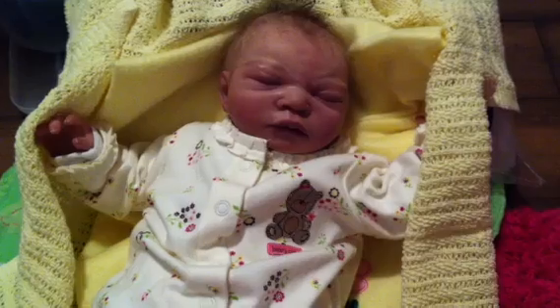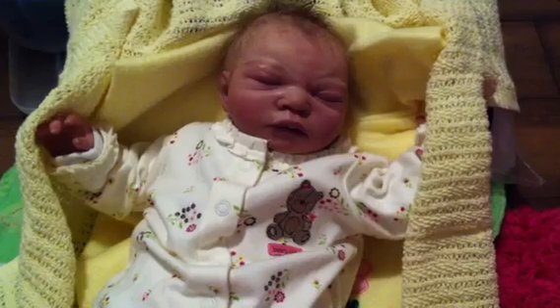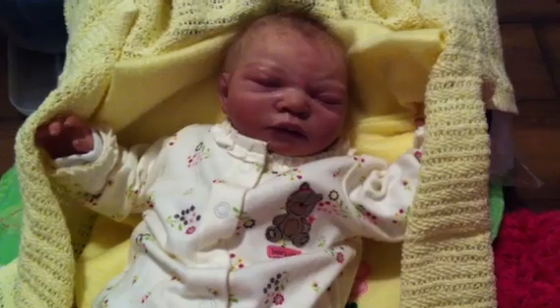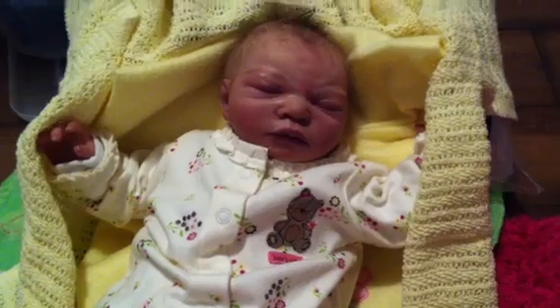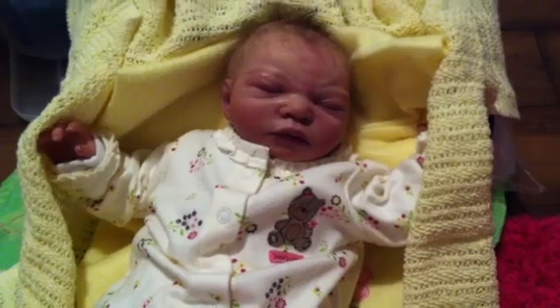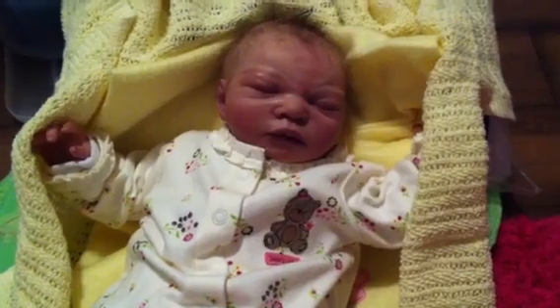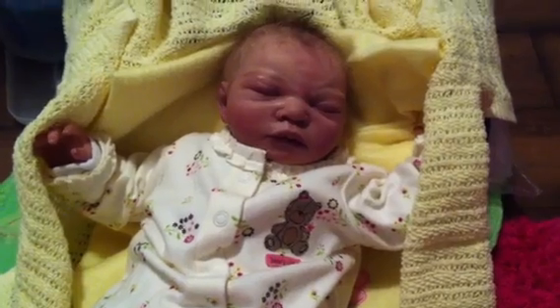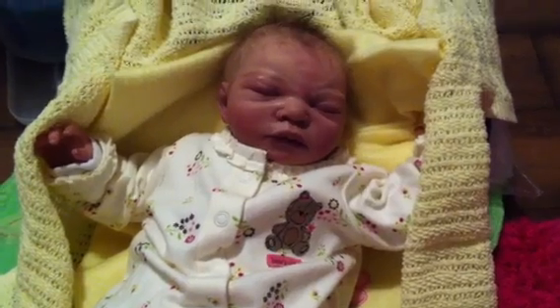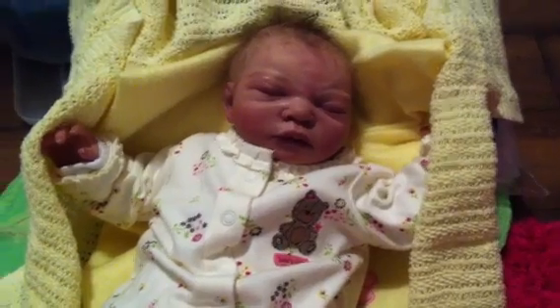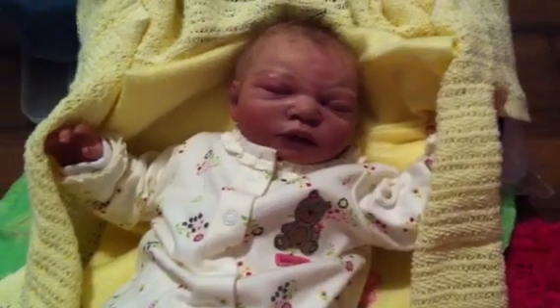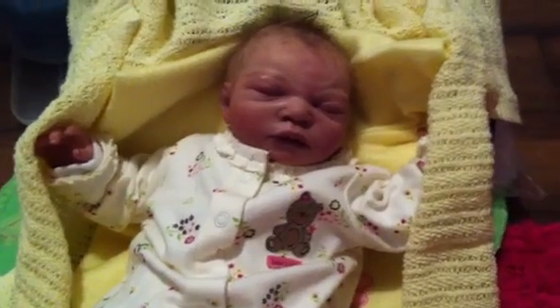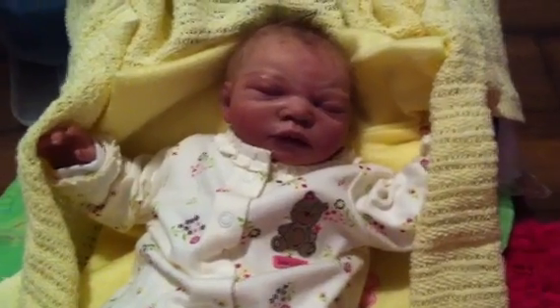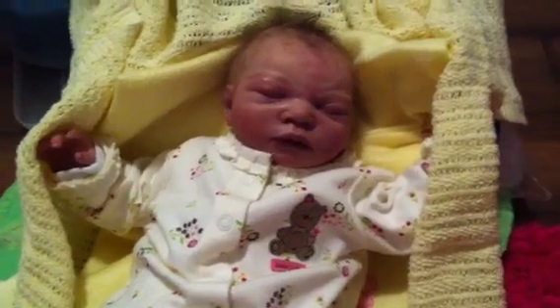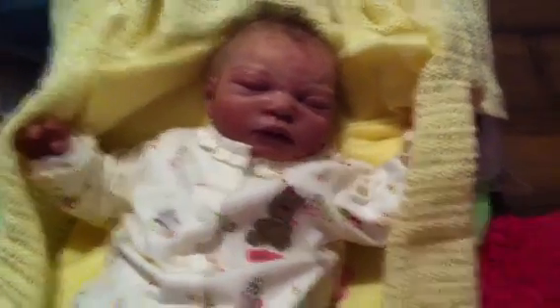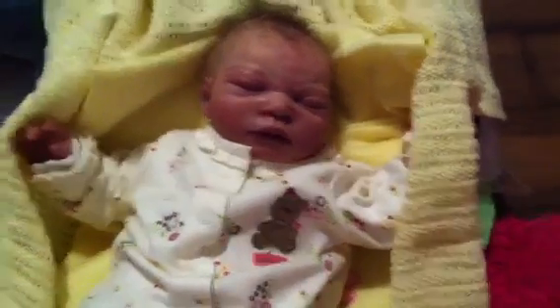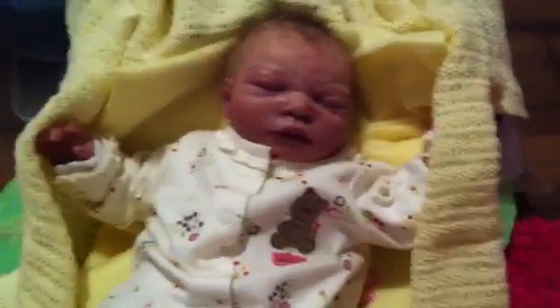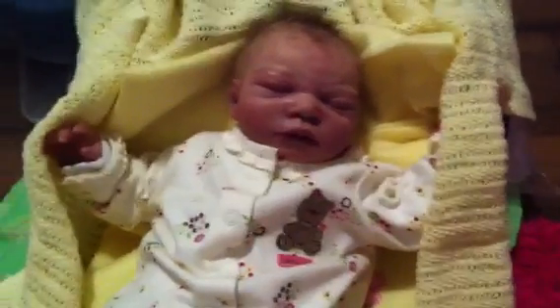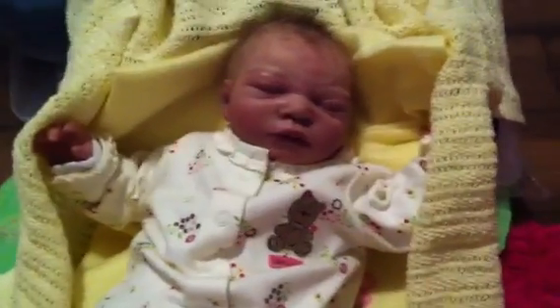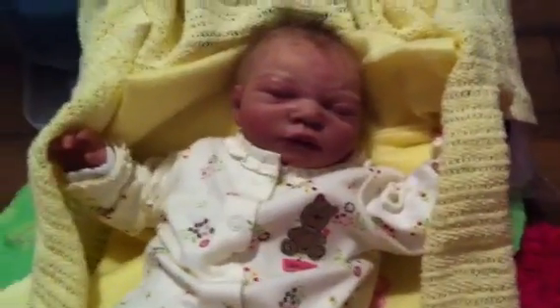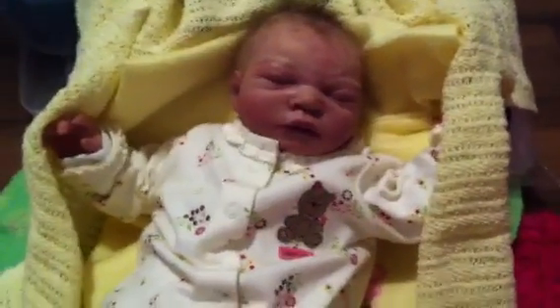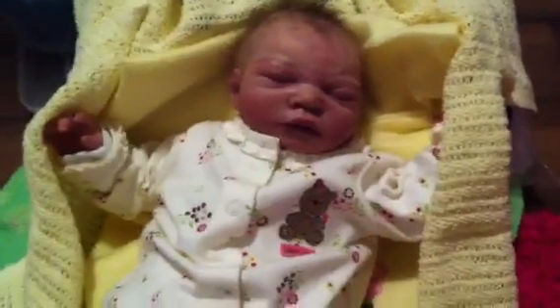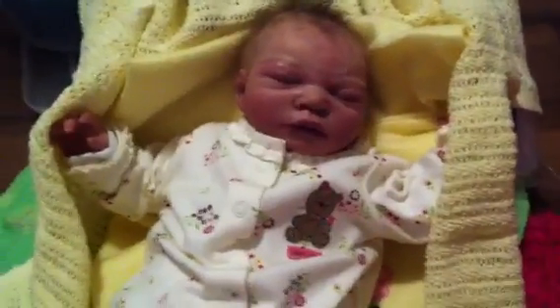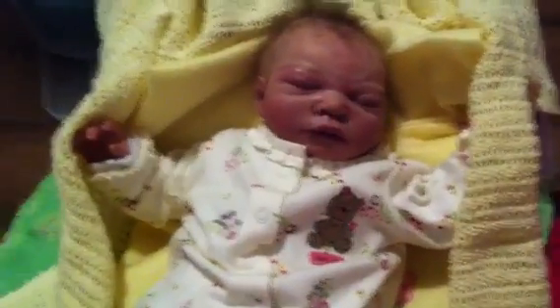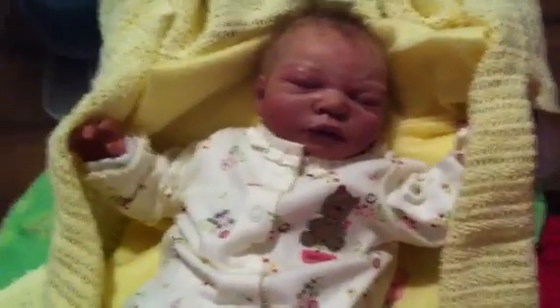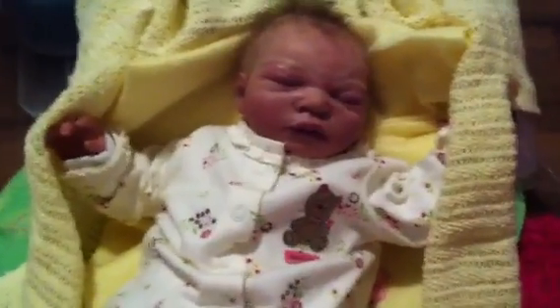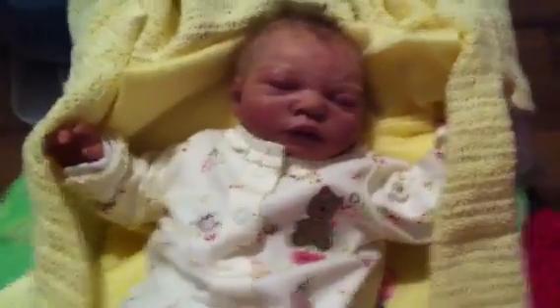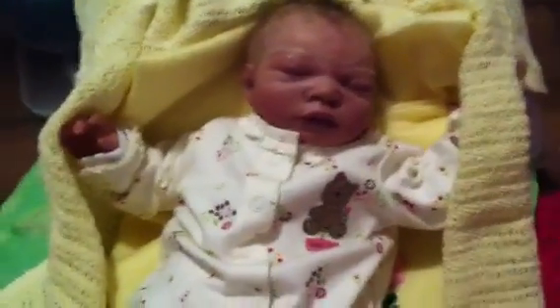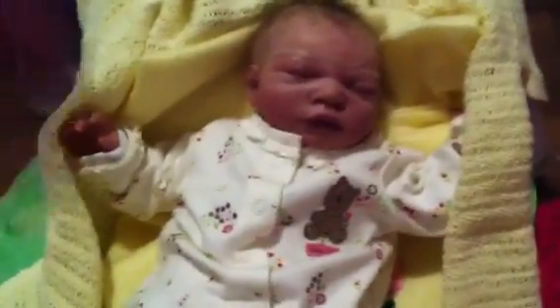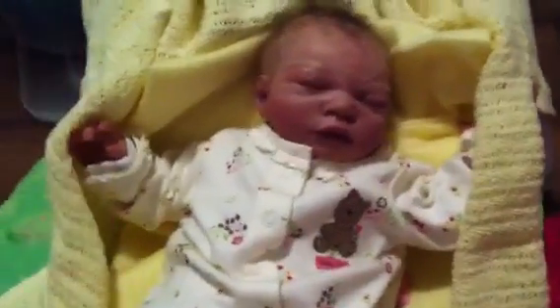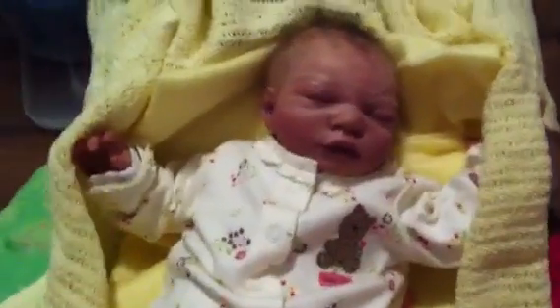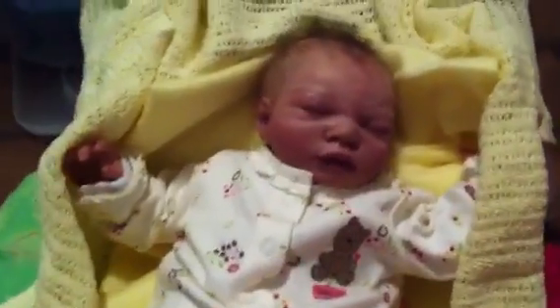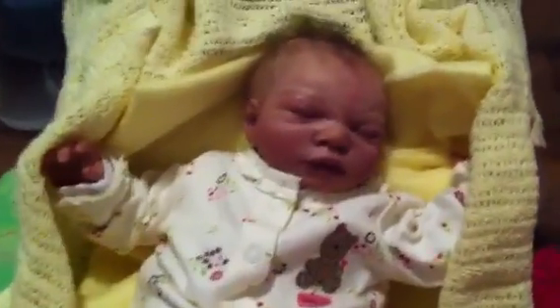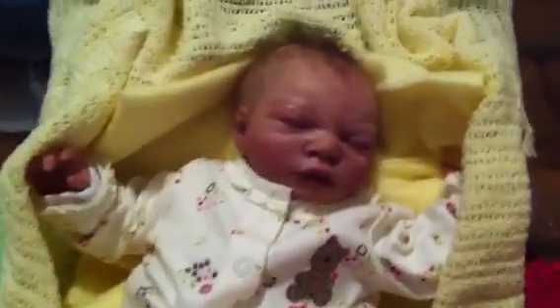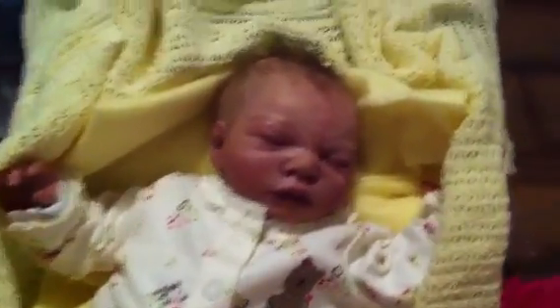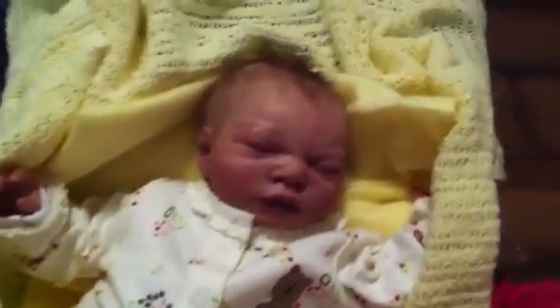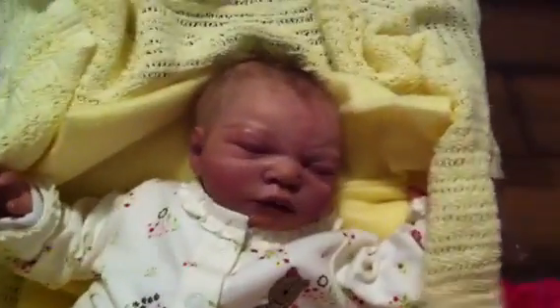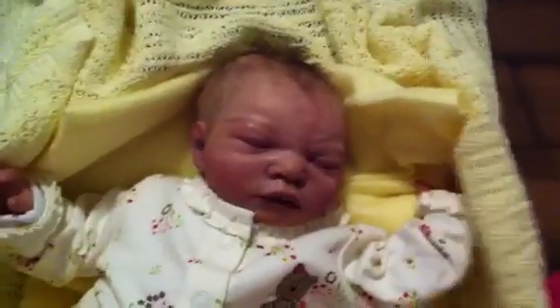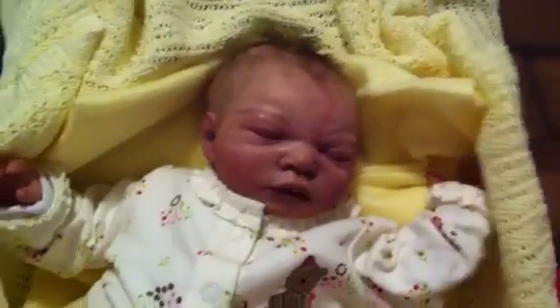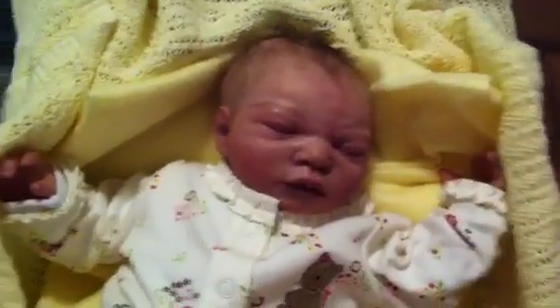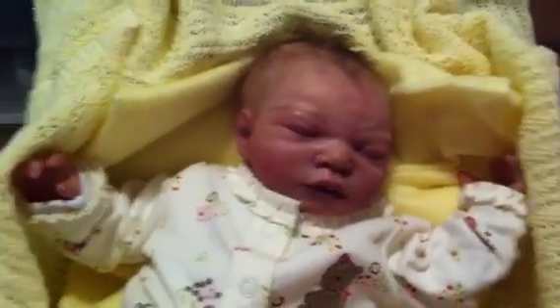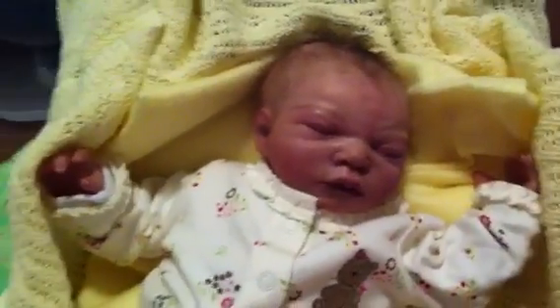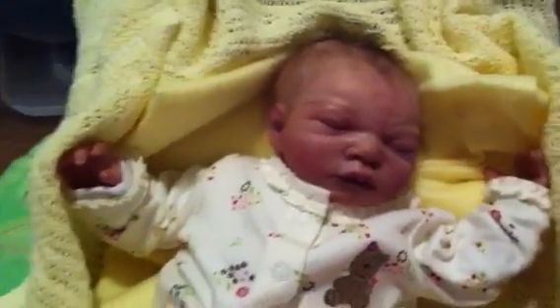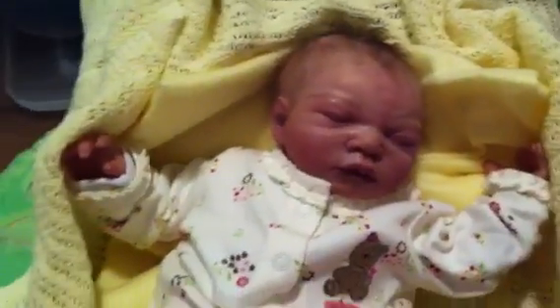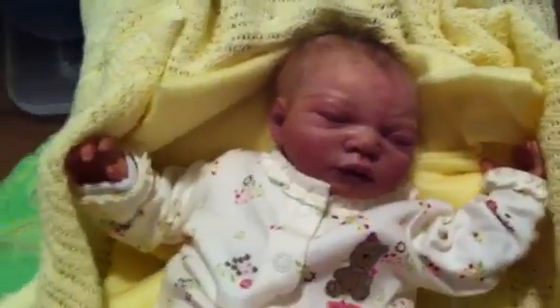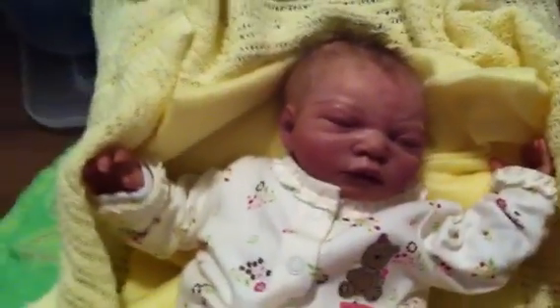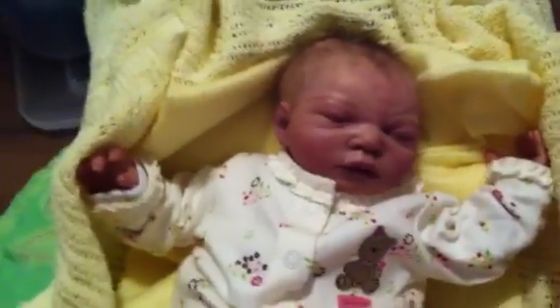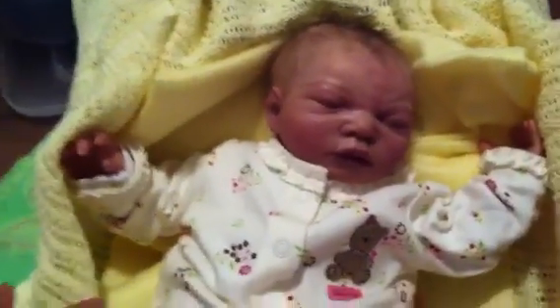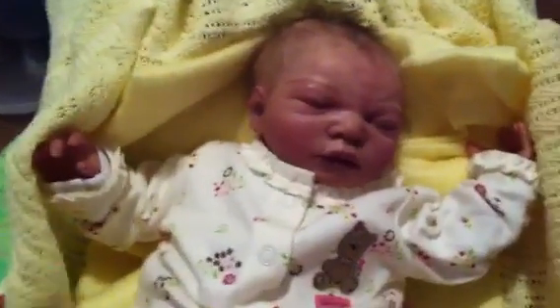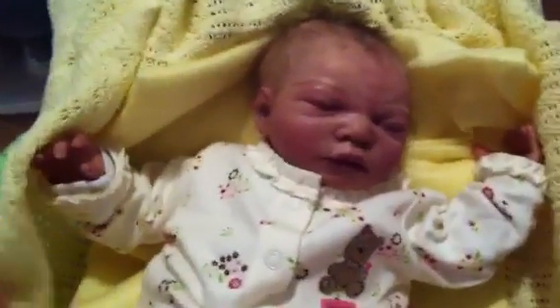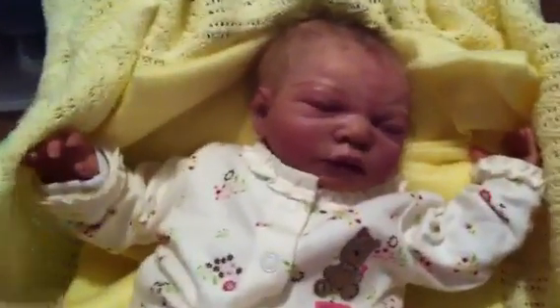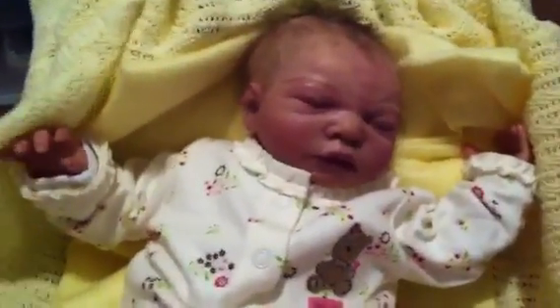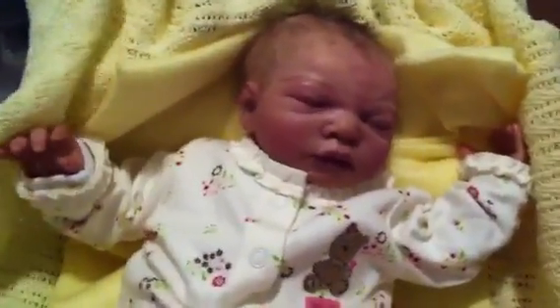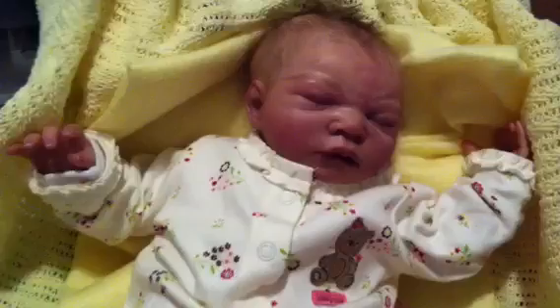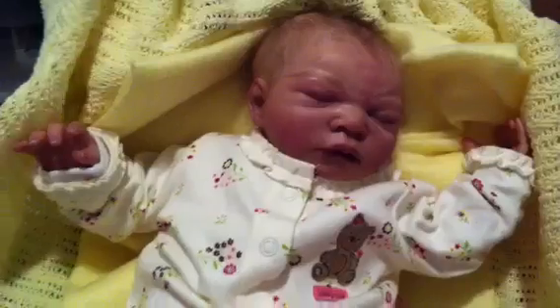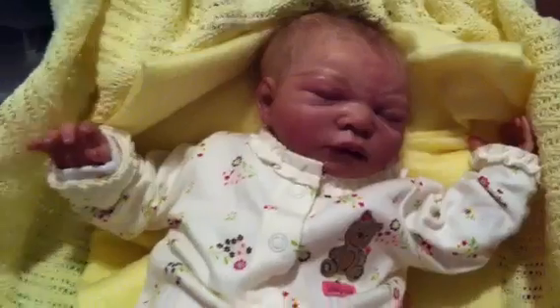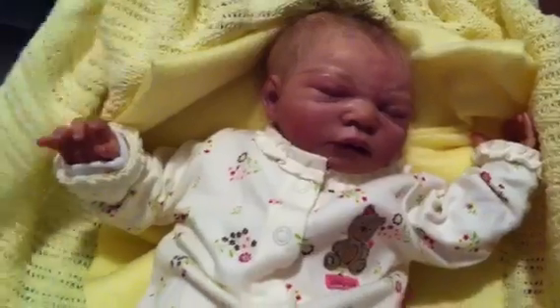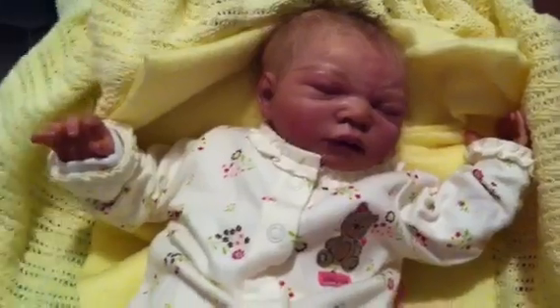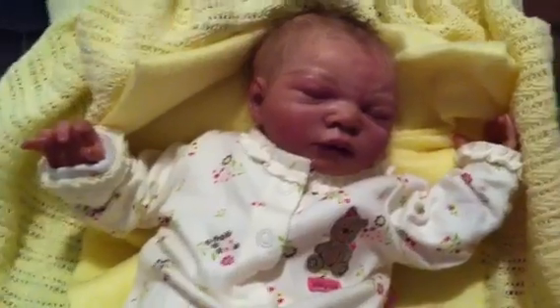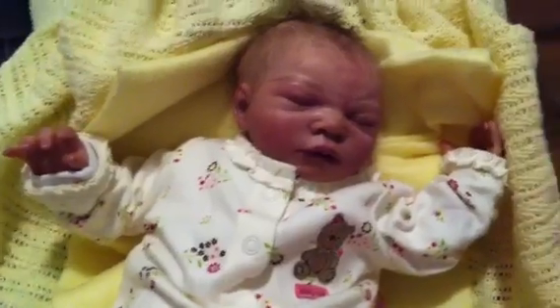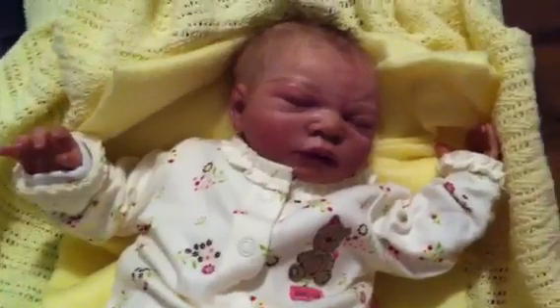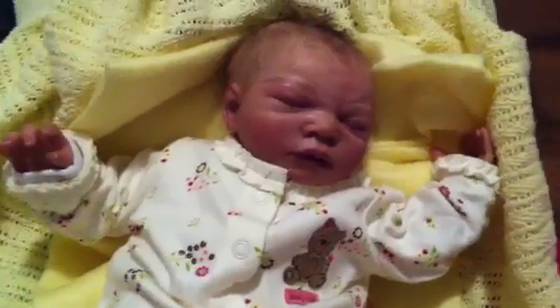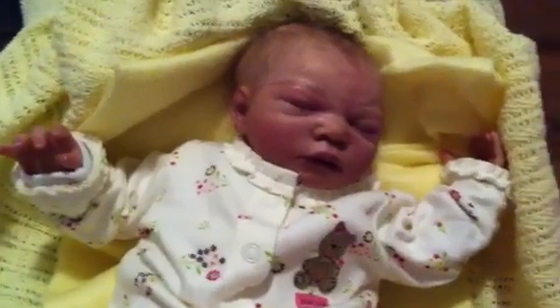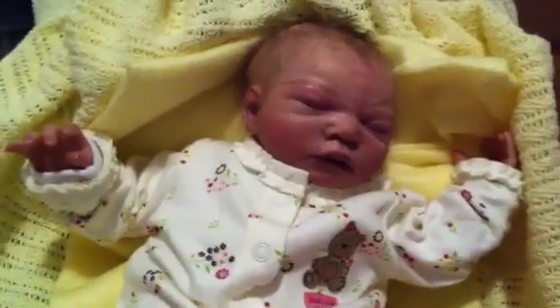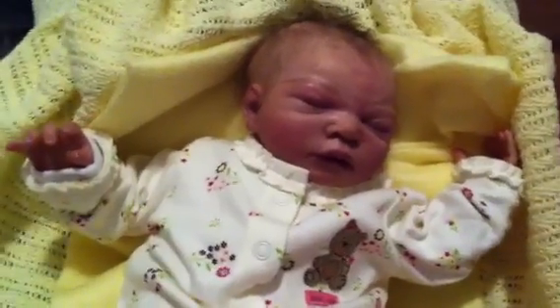Hi everybody, it's Sully Cone Baby again. This is I think my fourth video of the evening, or of the night.